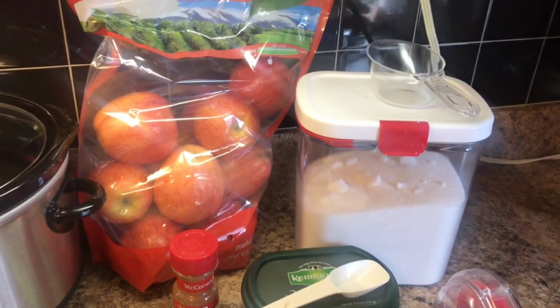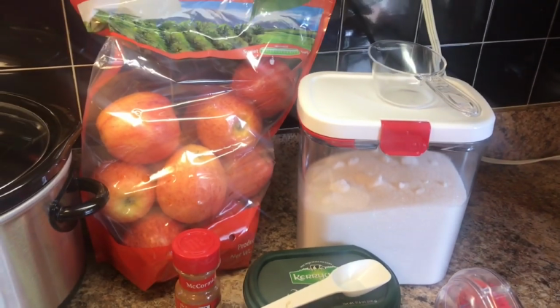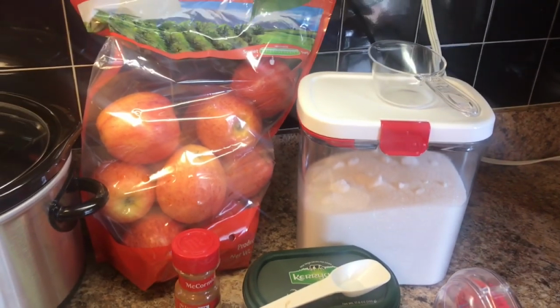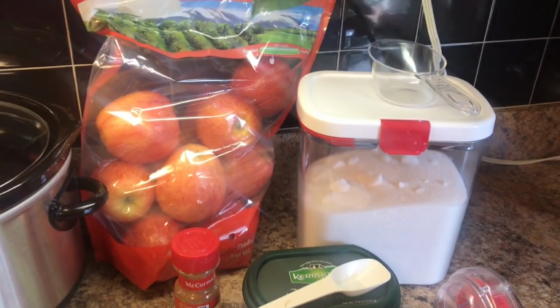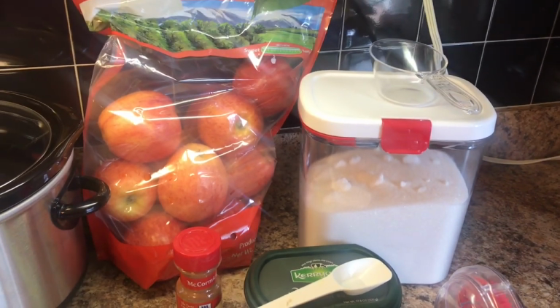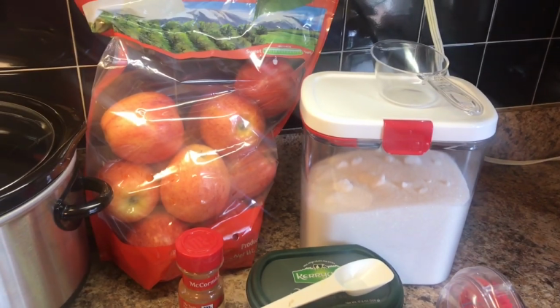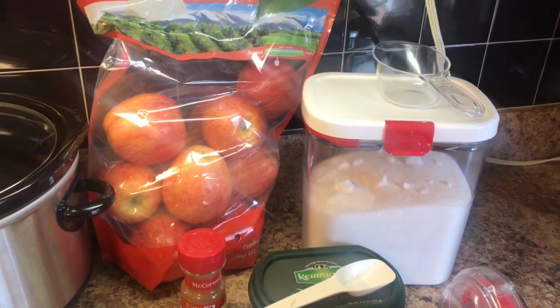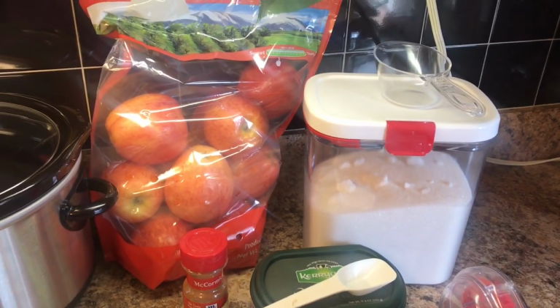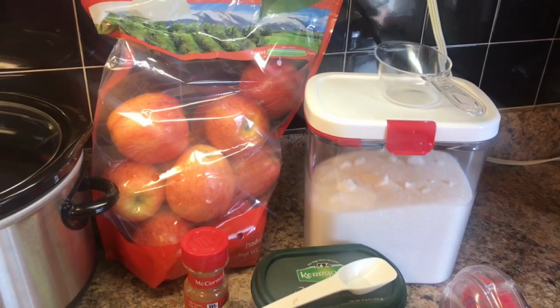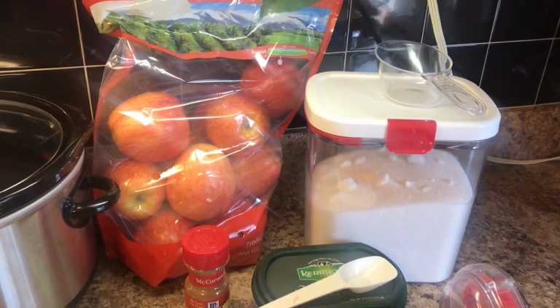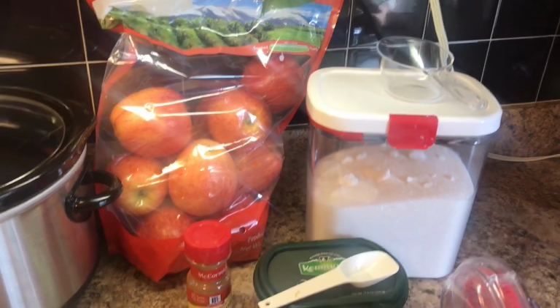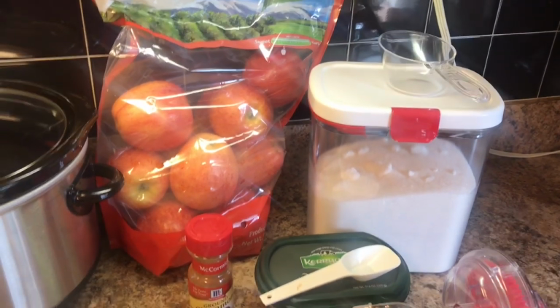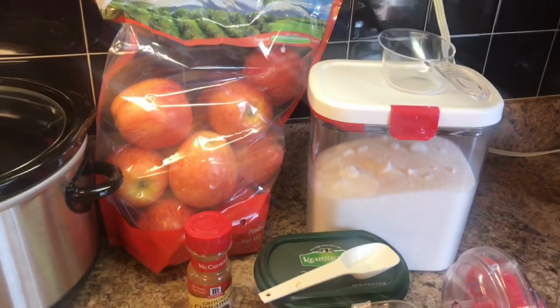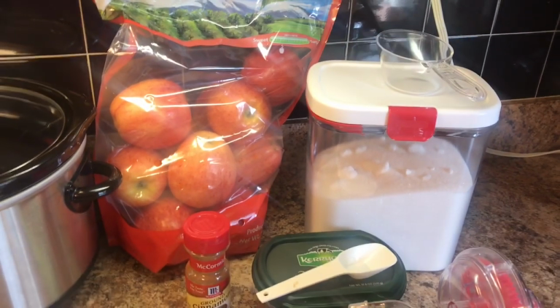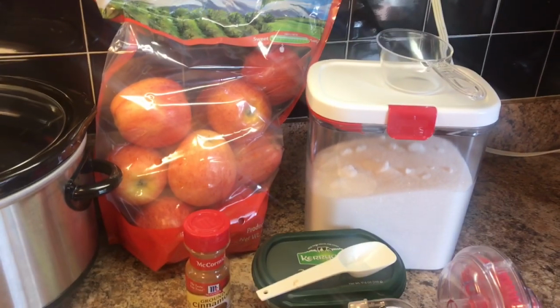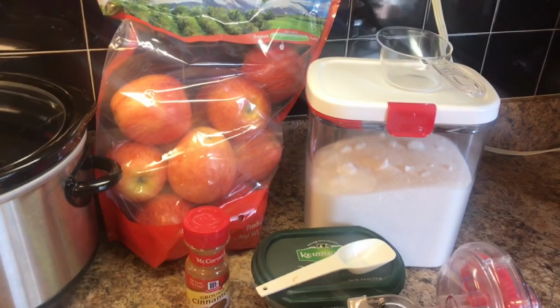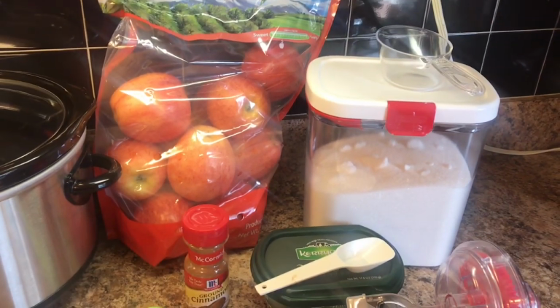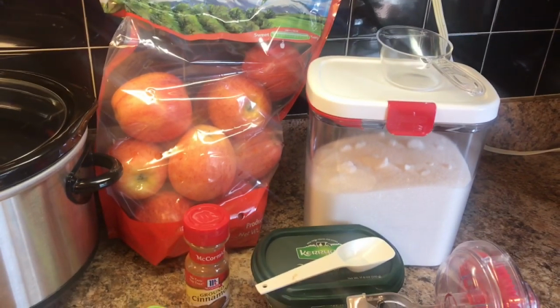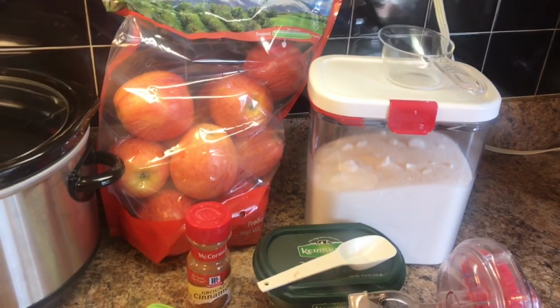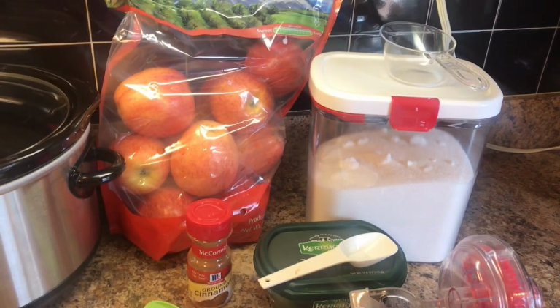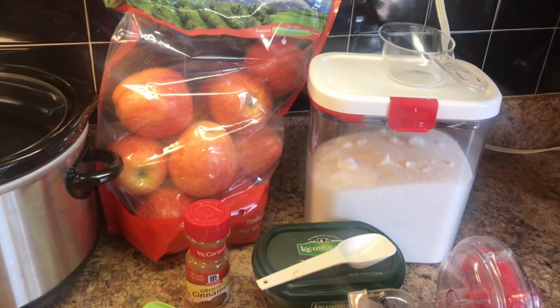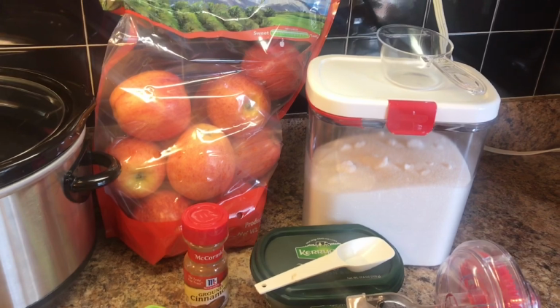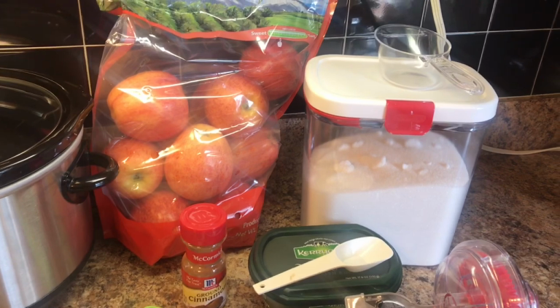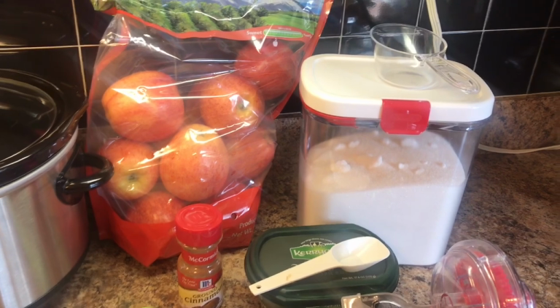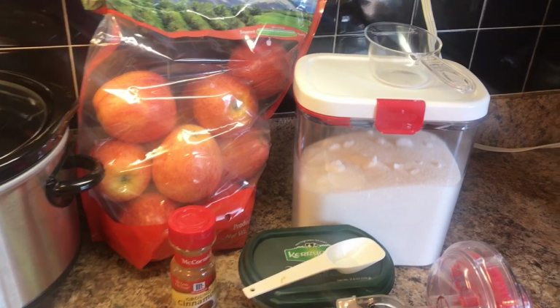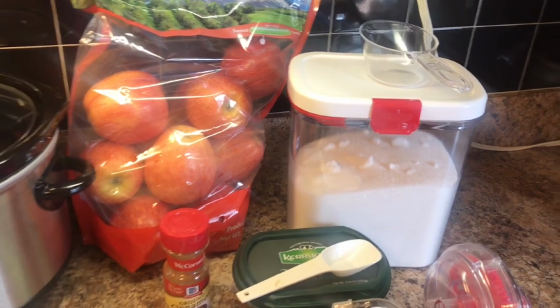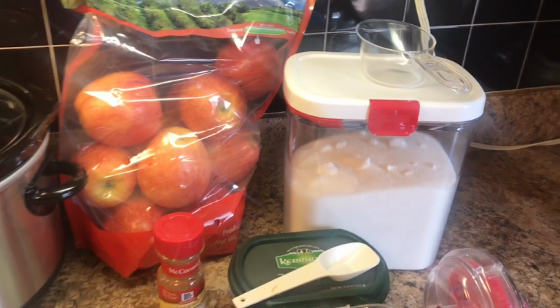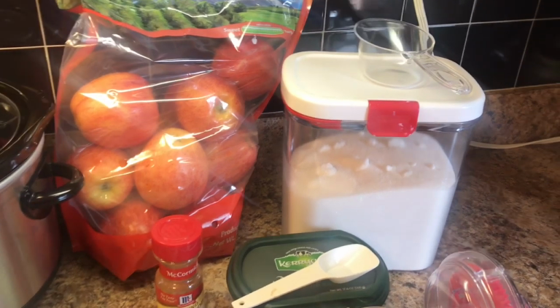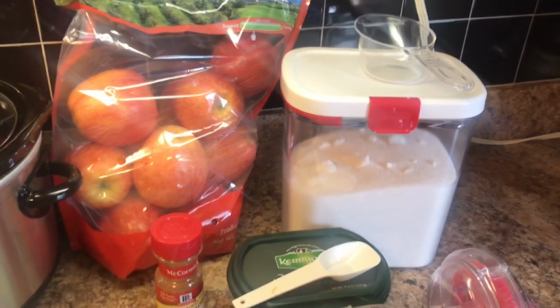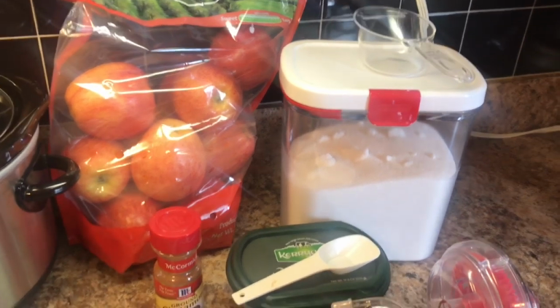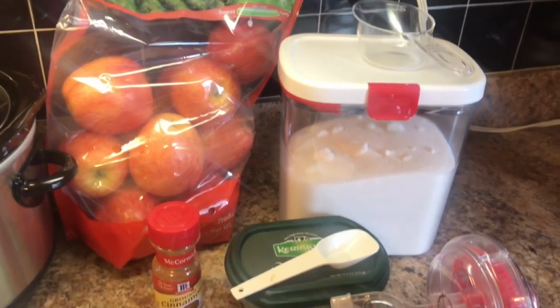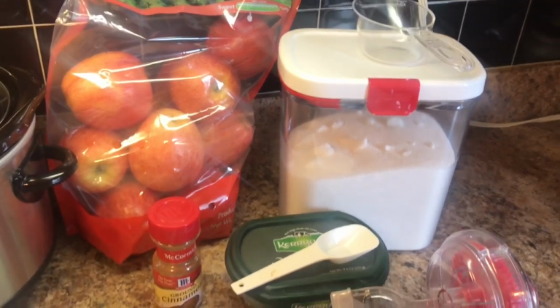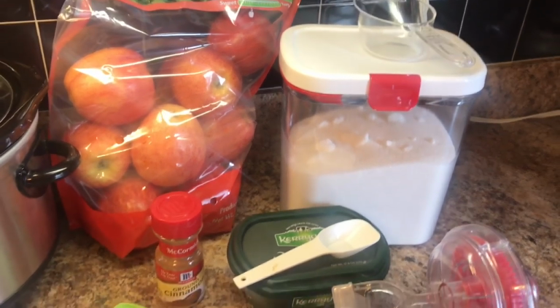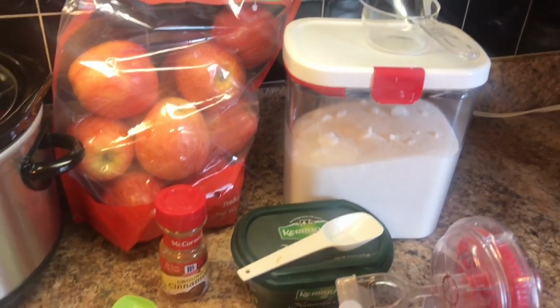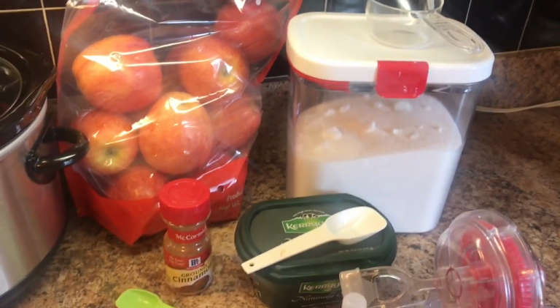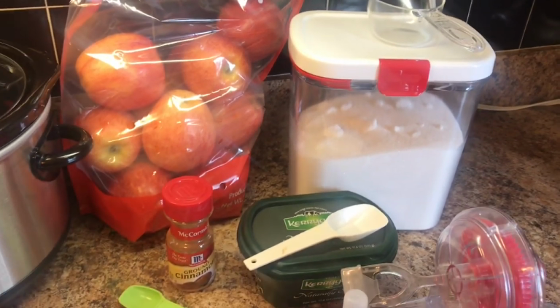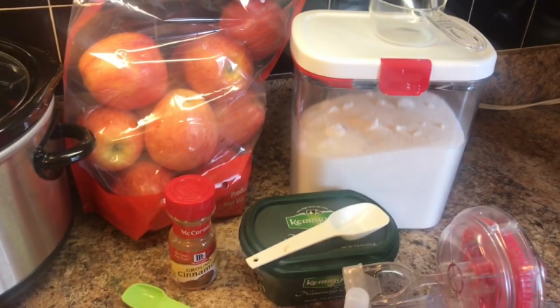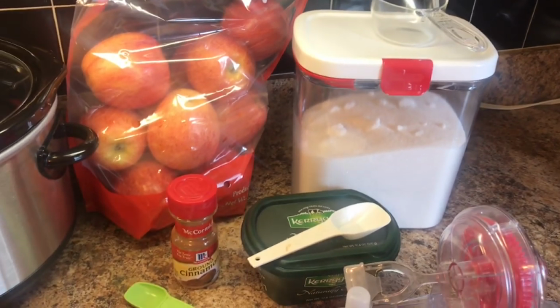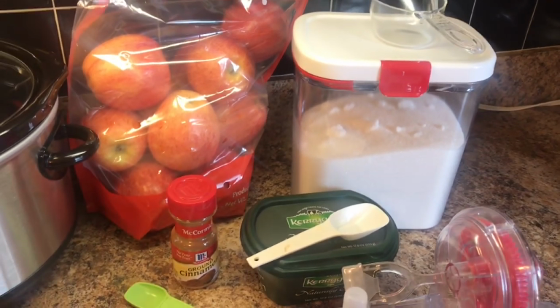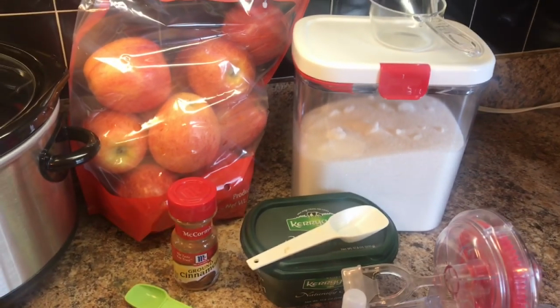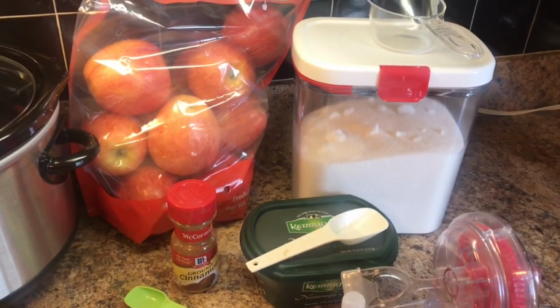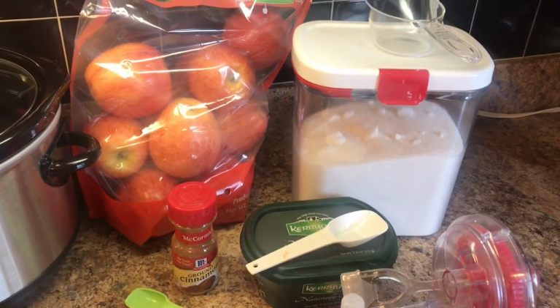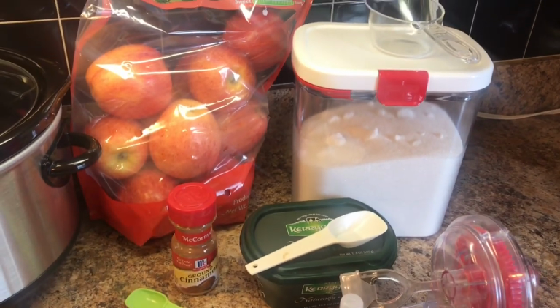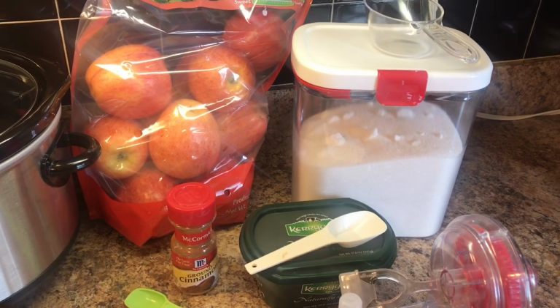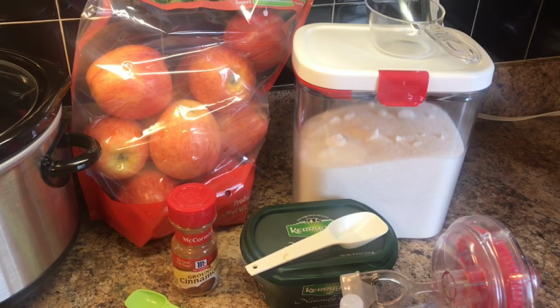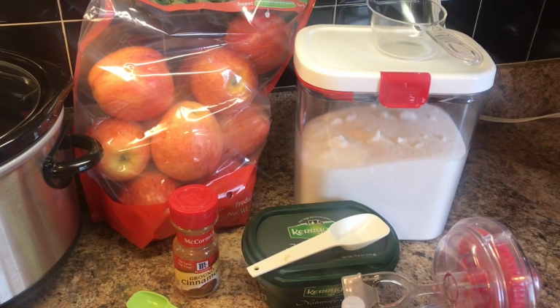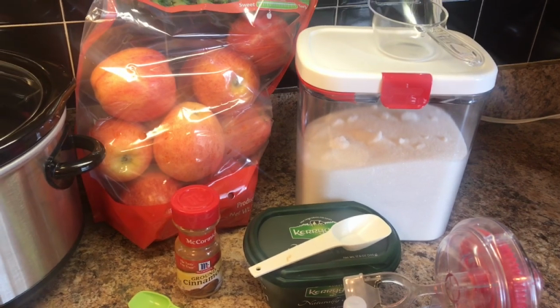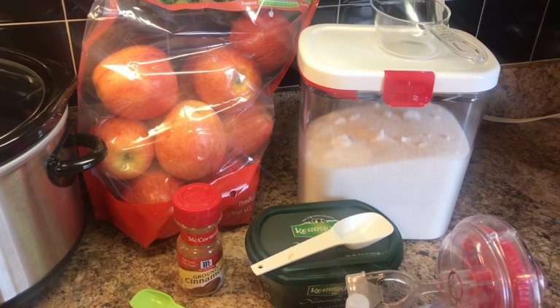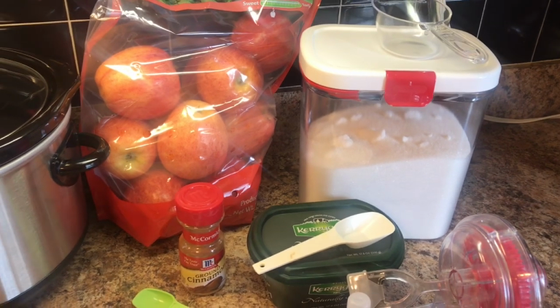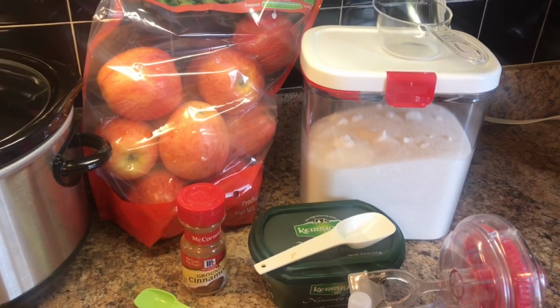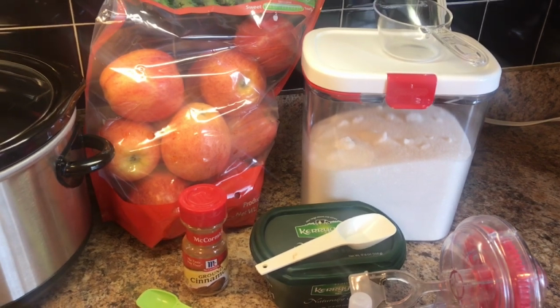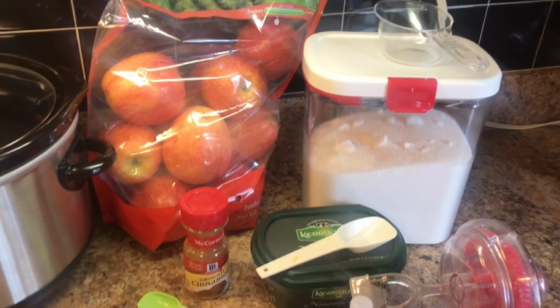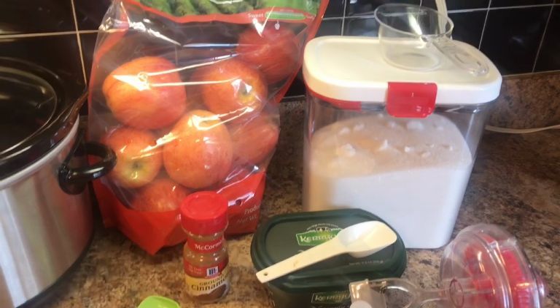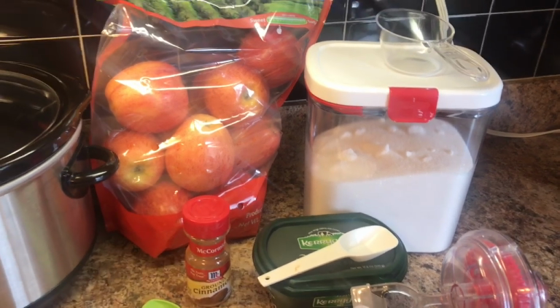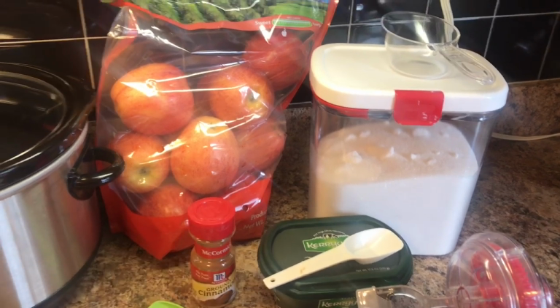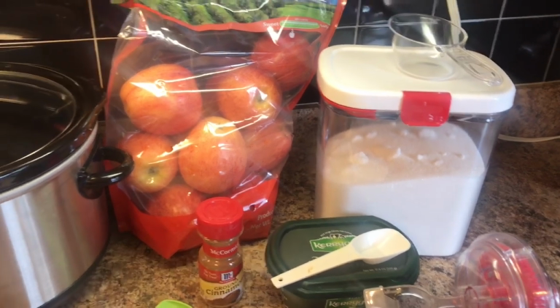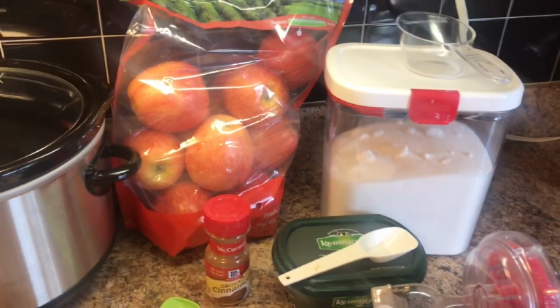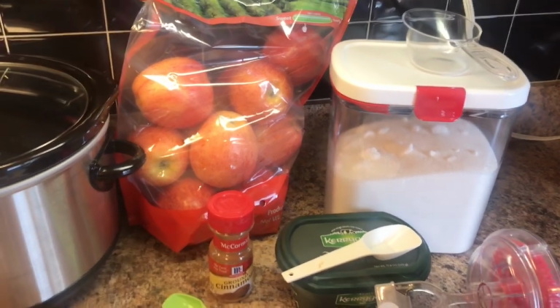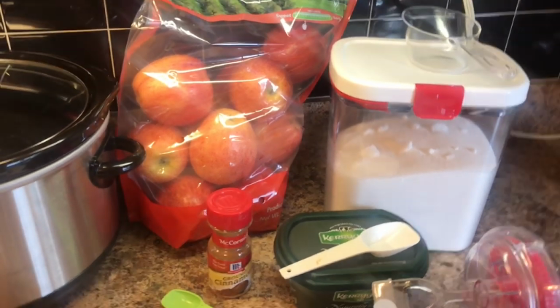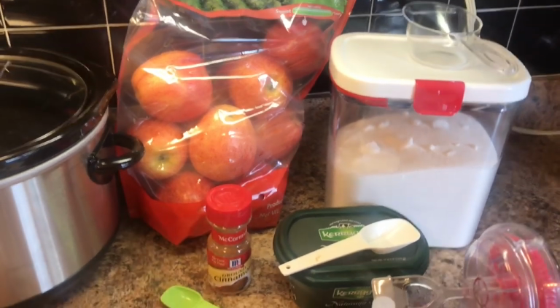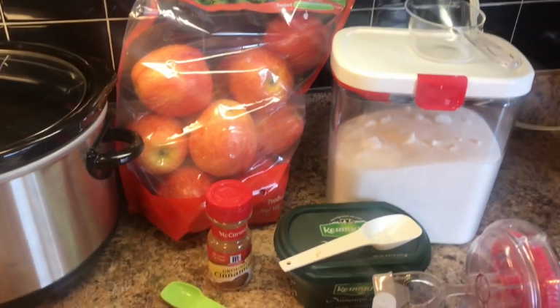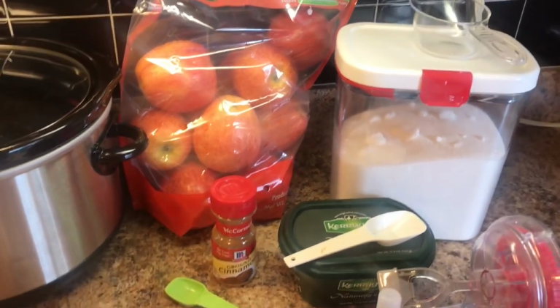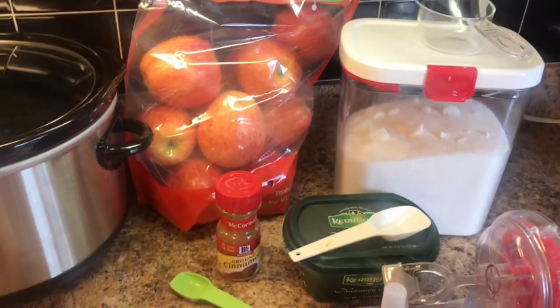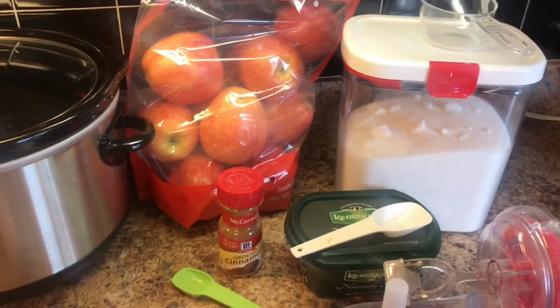You're just cutting up apples, putting them in the slow cooker with some sugar, spice, and butter, and letting them cook.